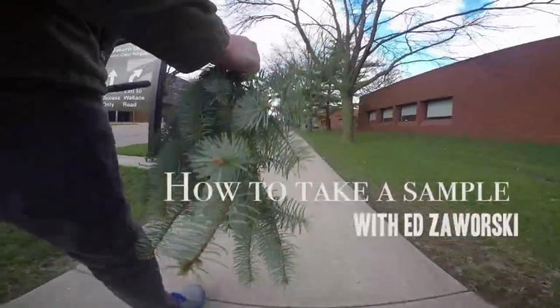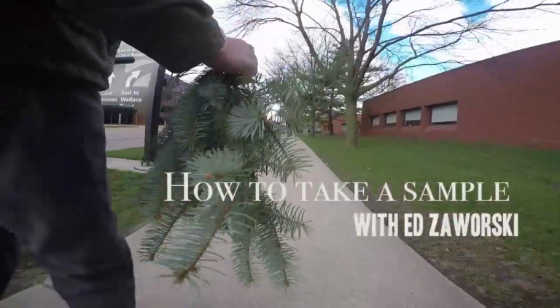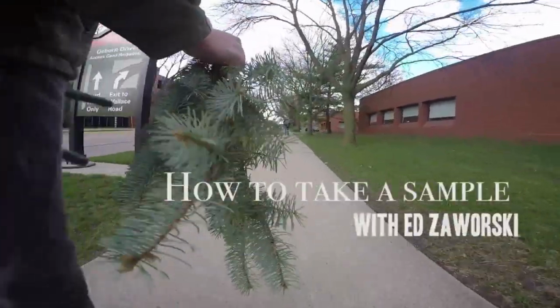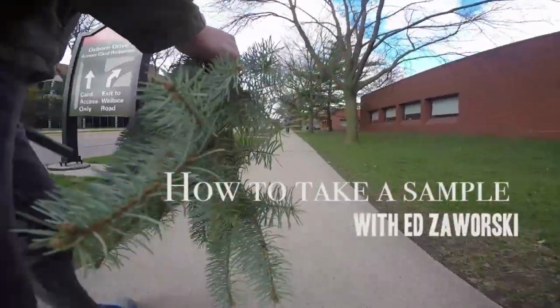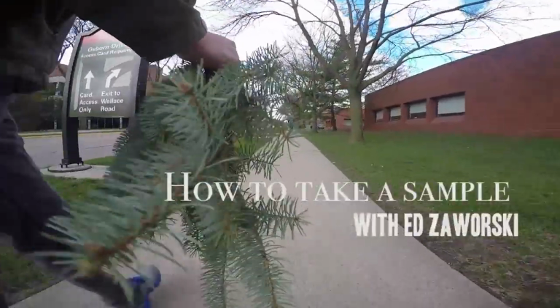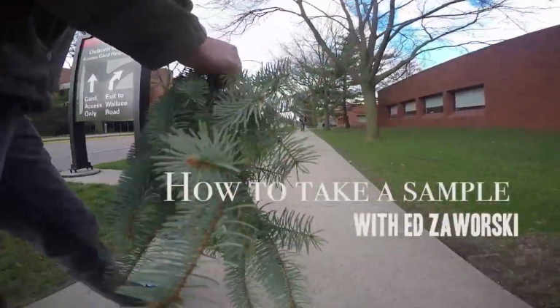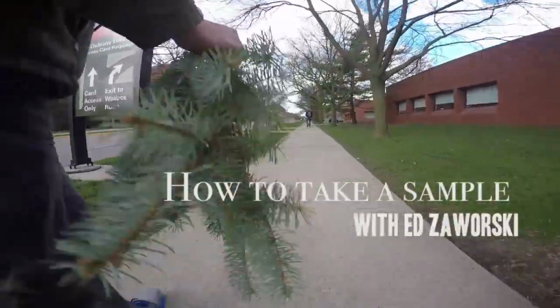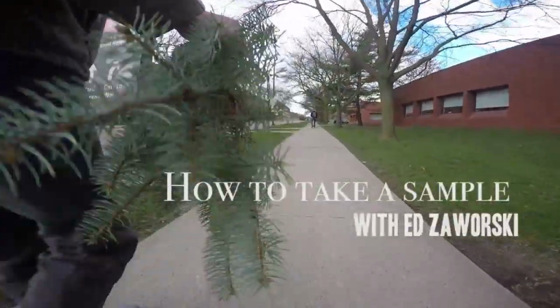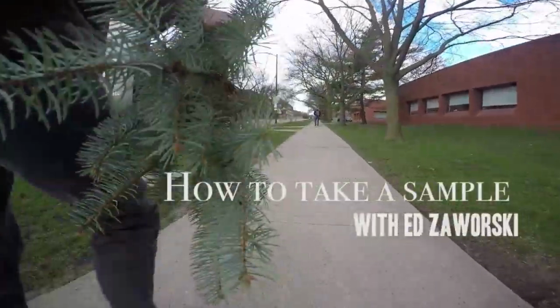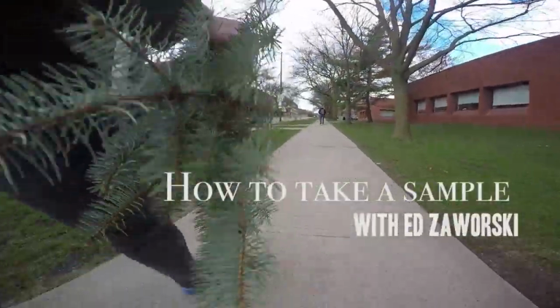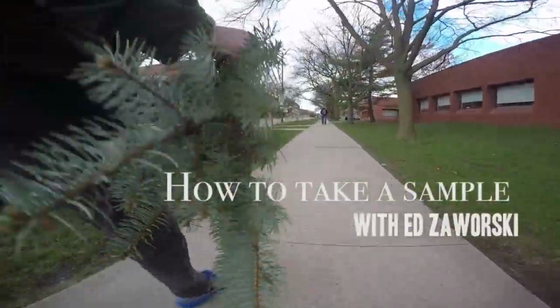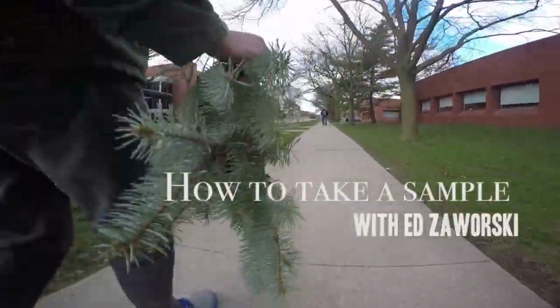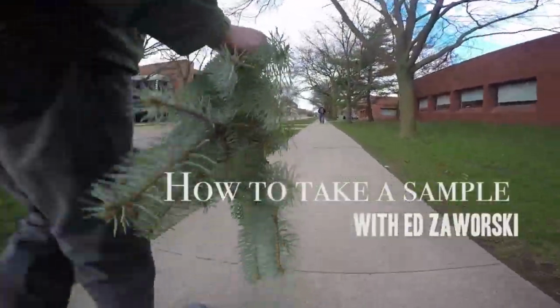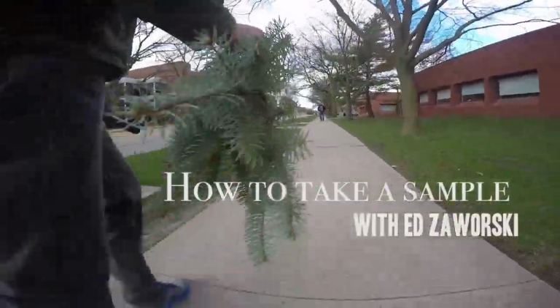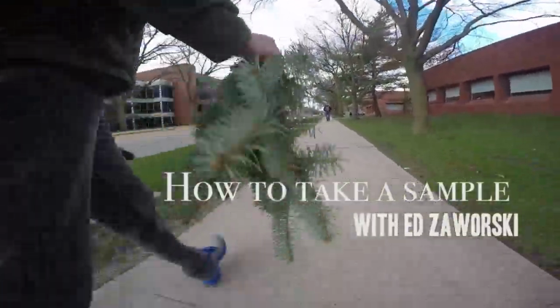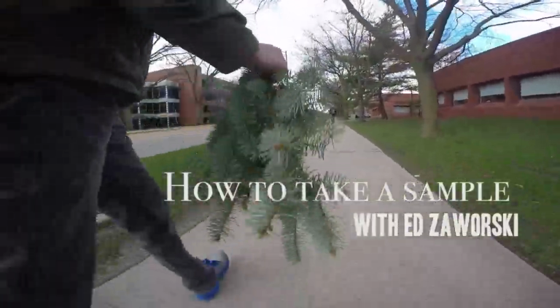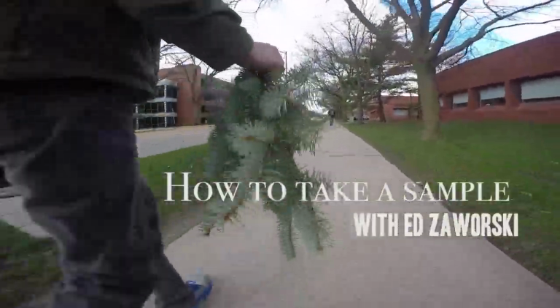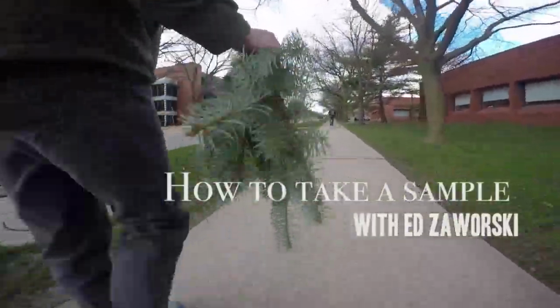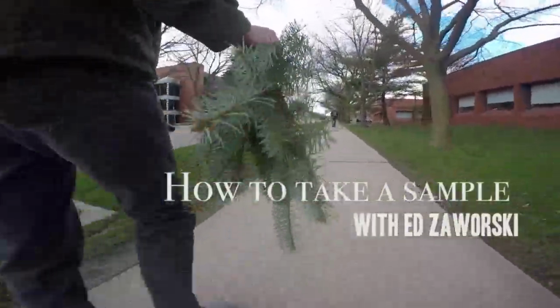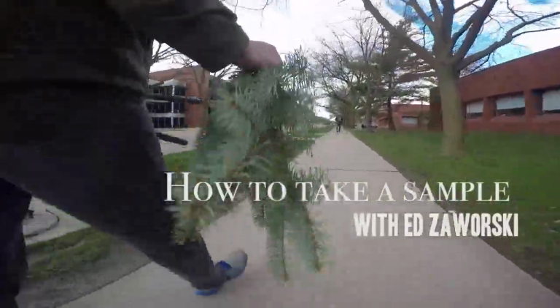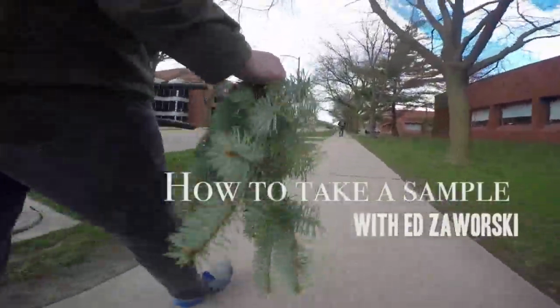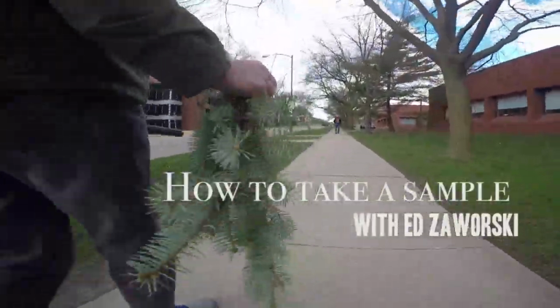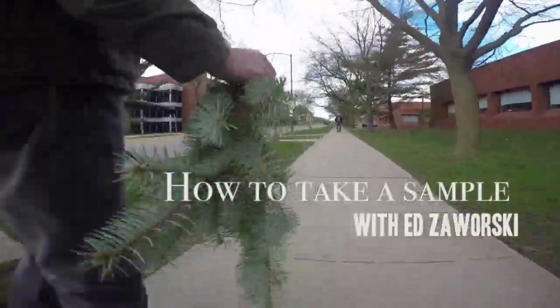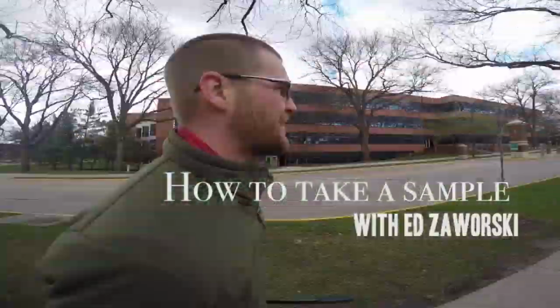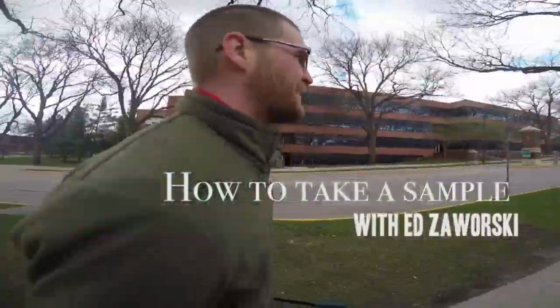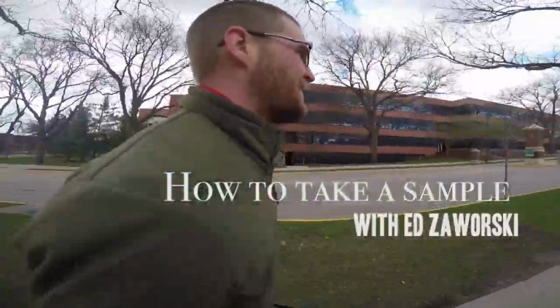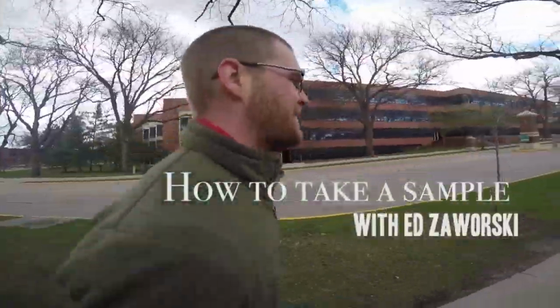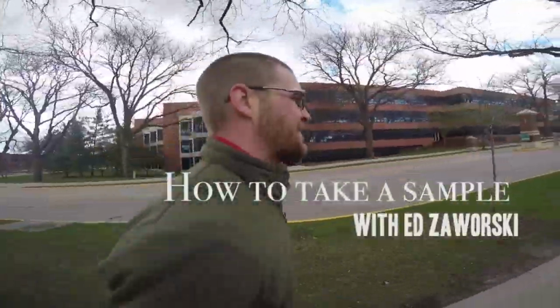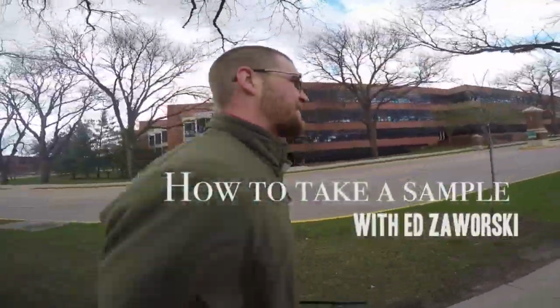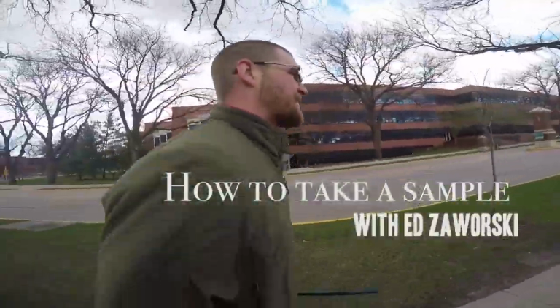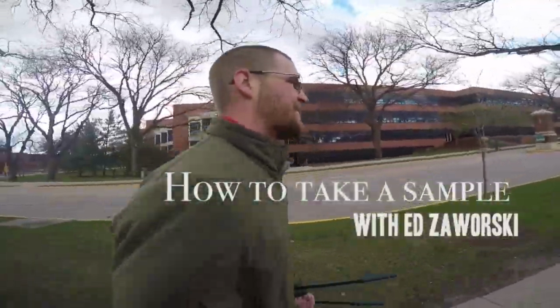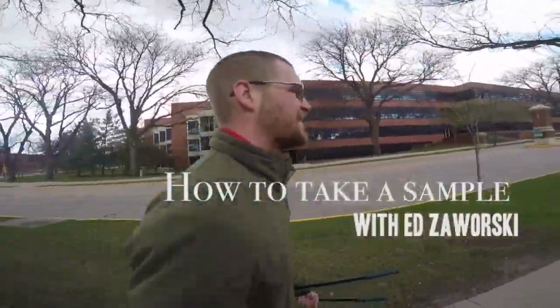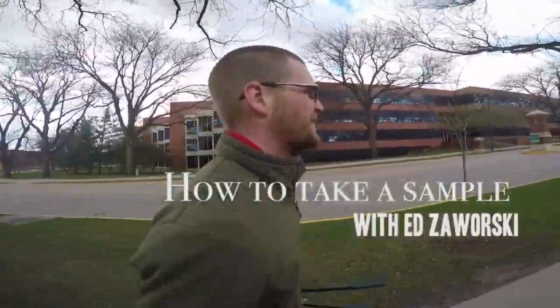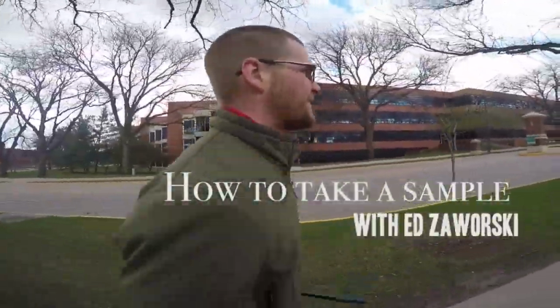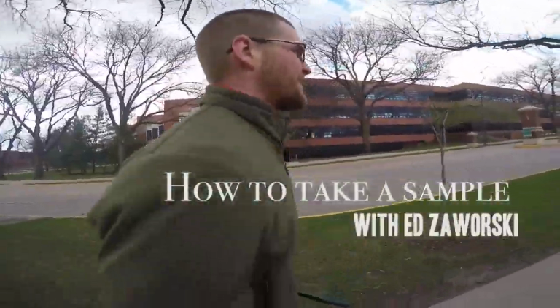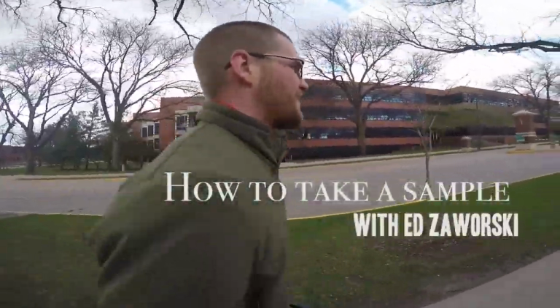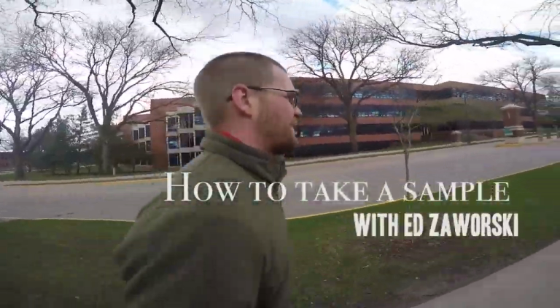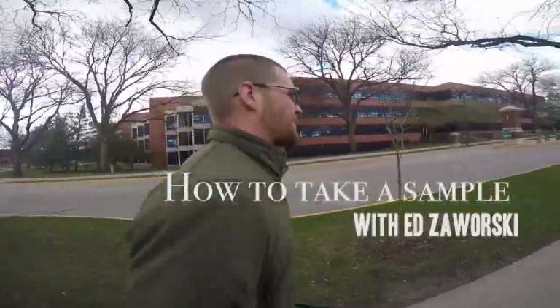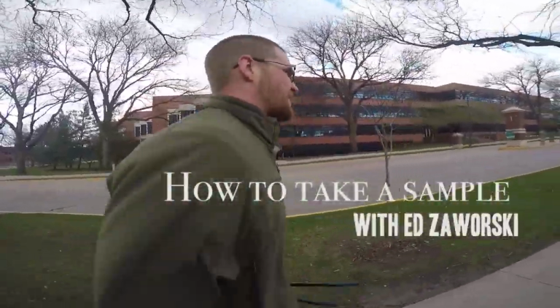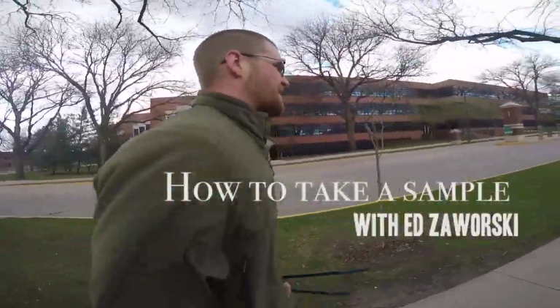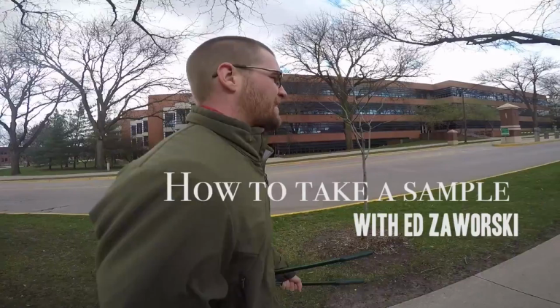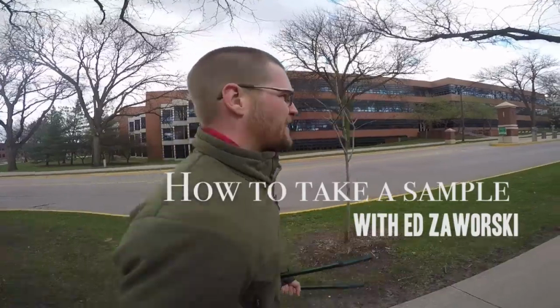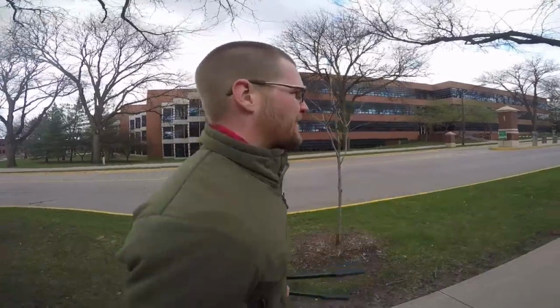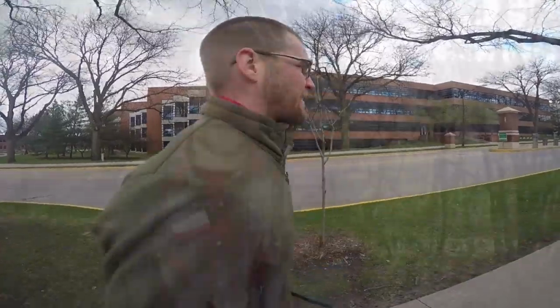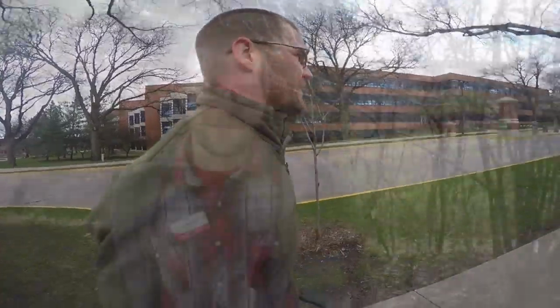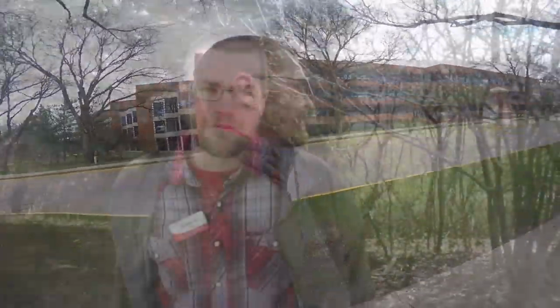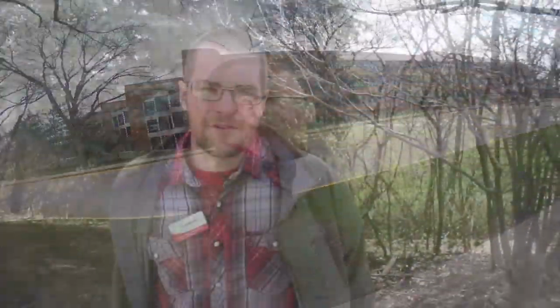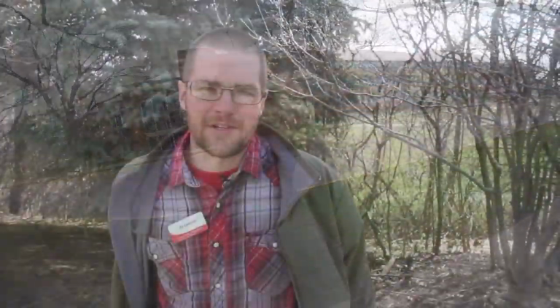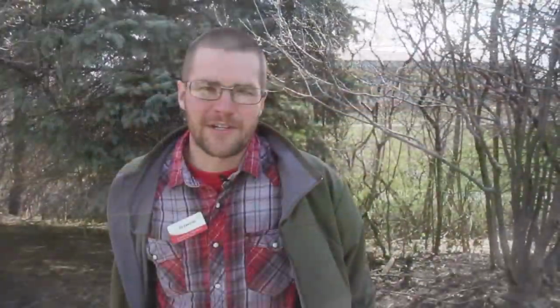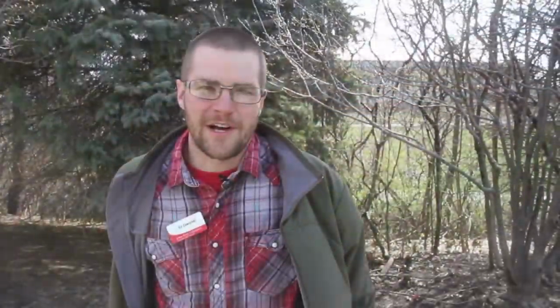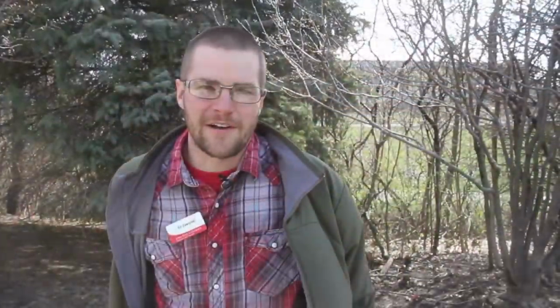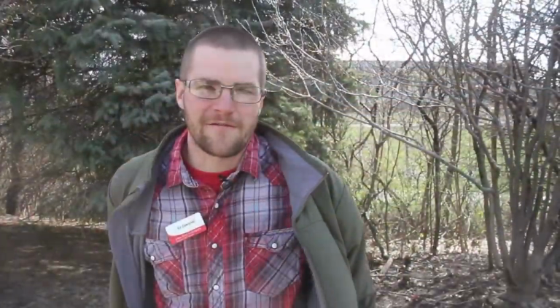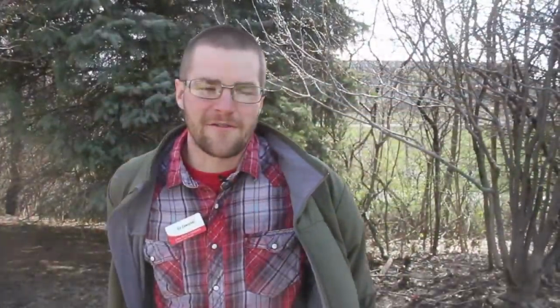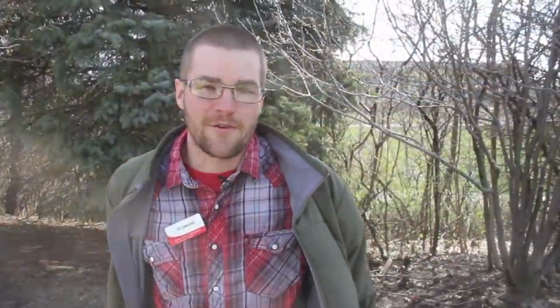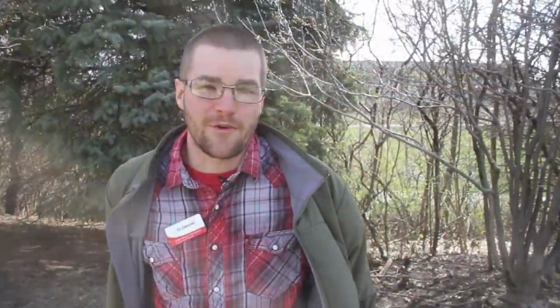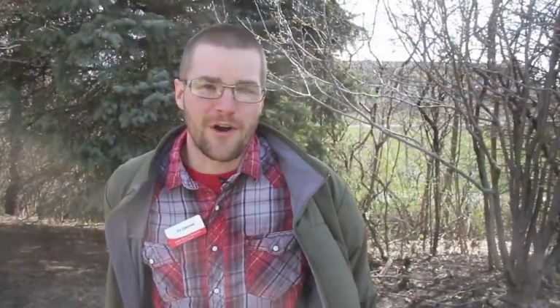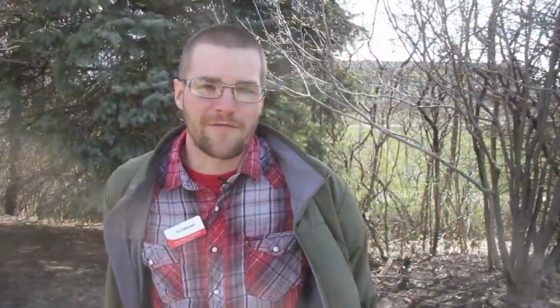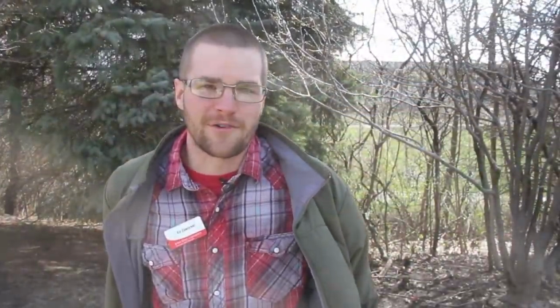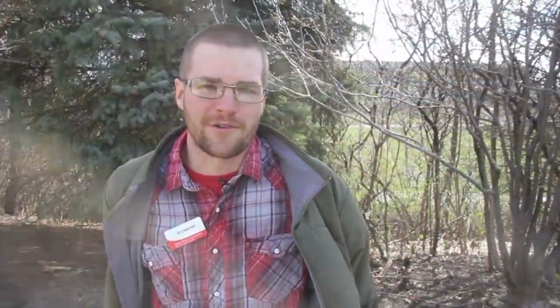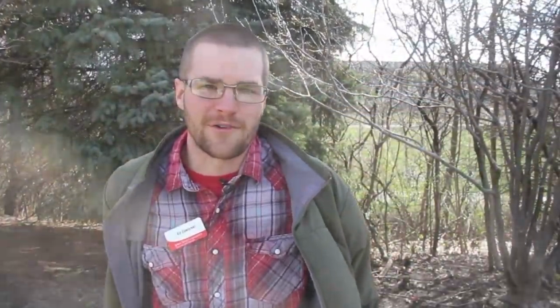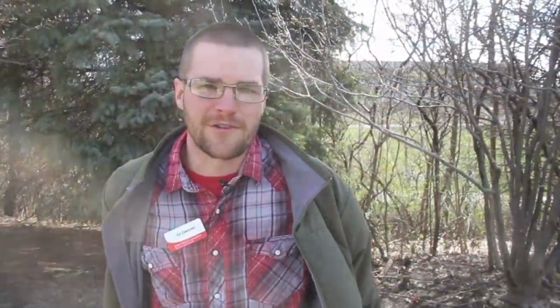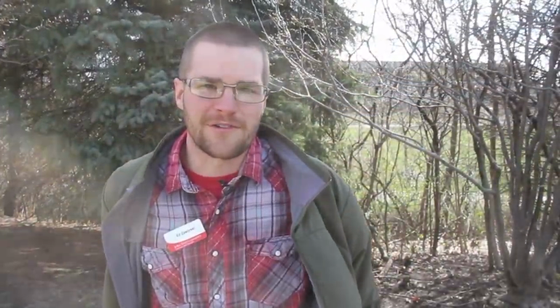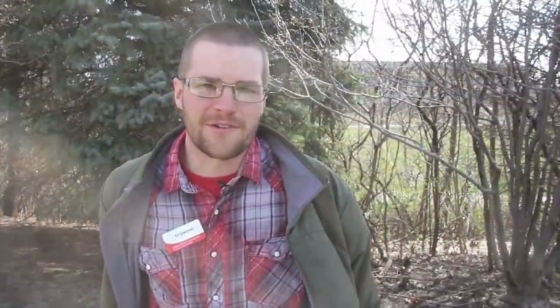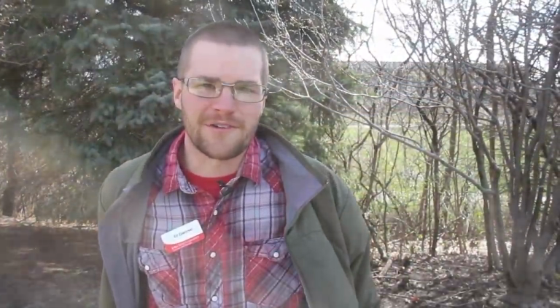Hi, my name is Ed Zawarski and in this short video I'm going to discuss taking samples of various conifer or evergreen trees.